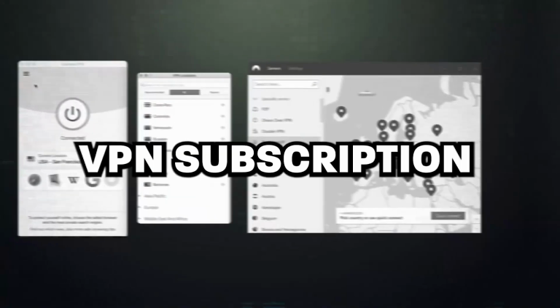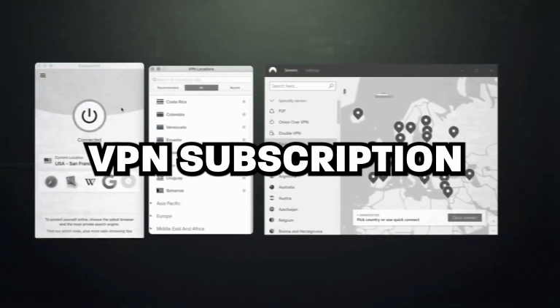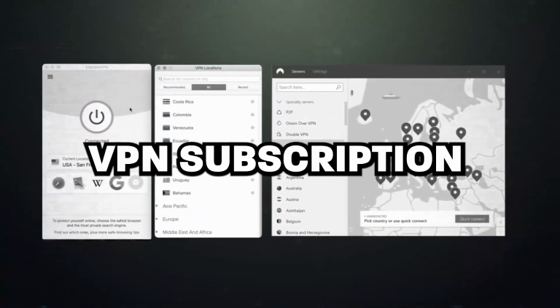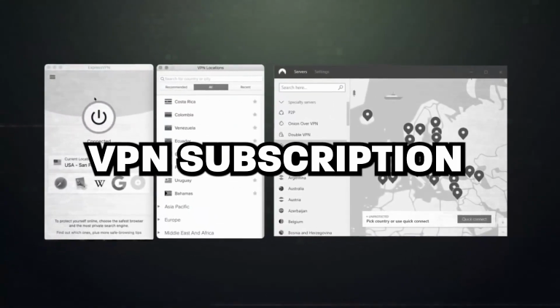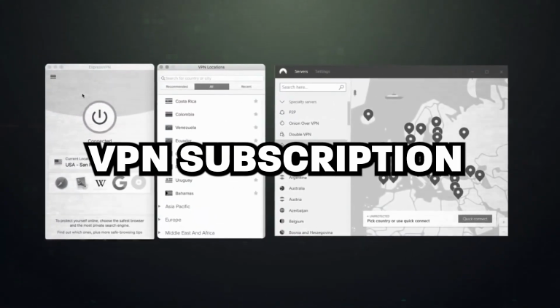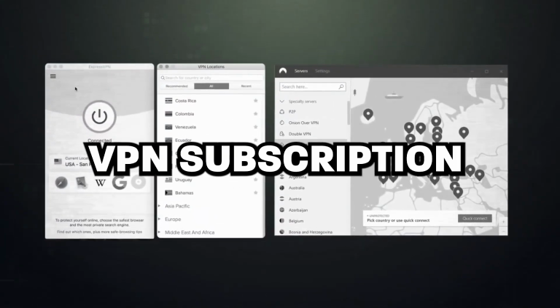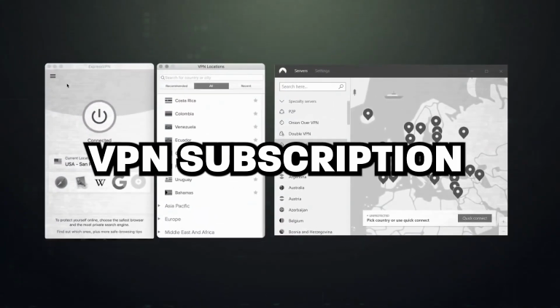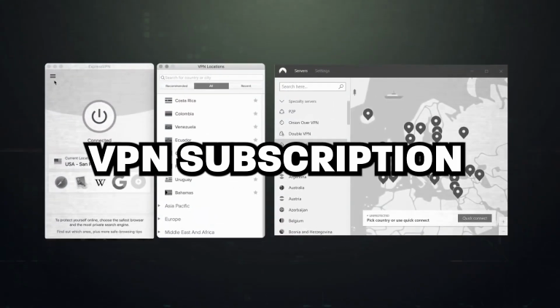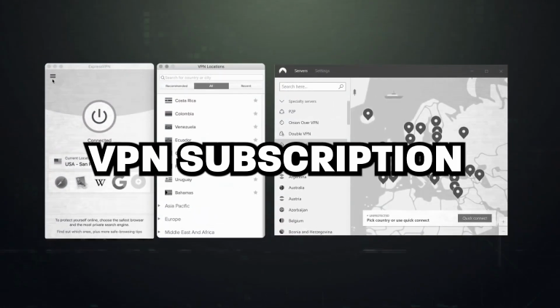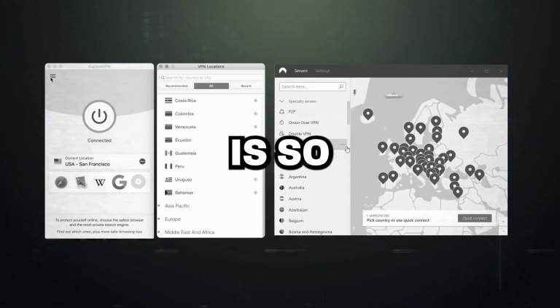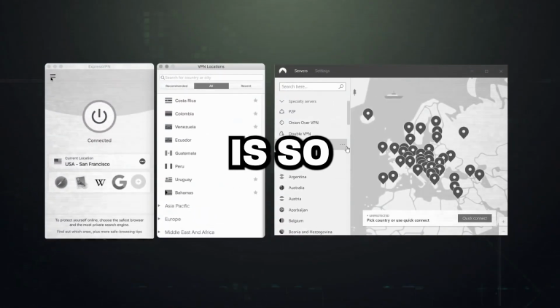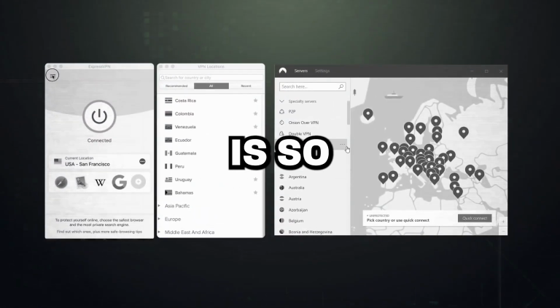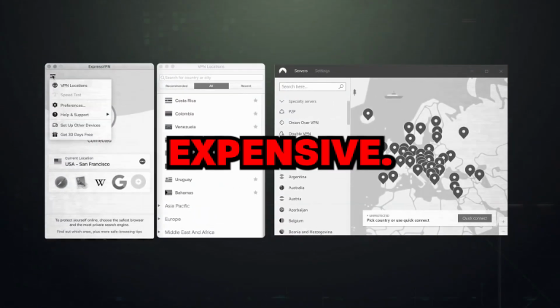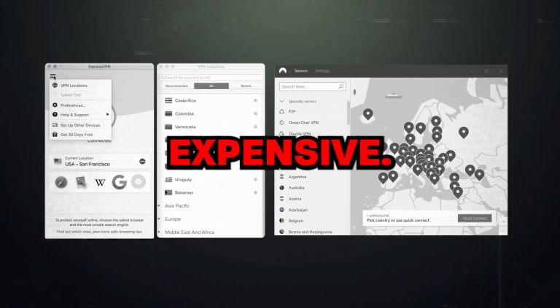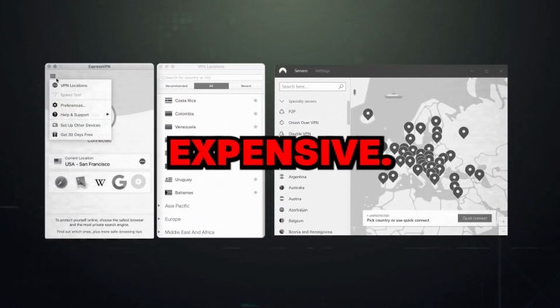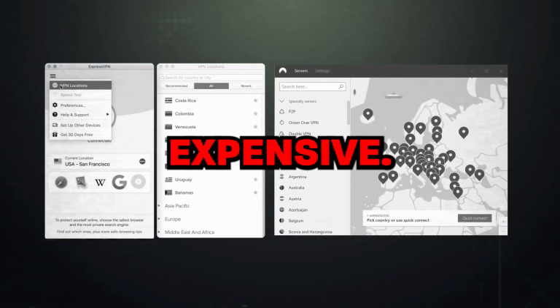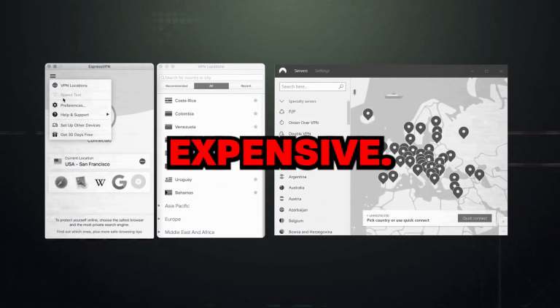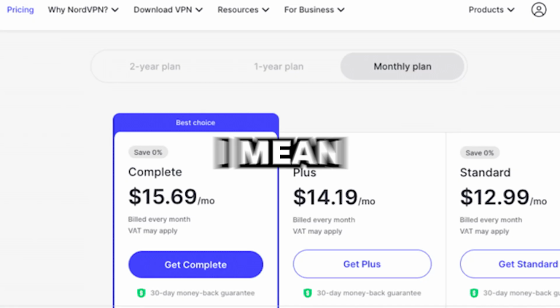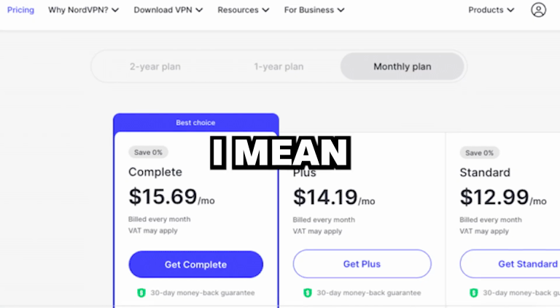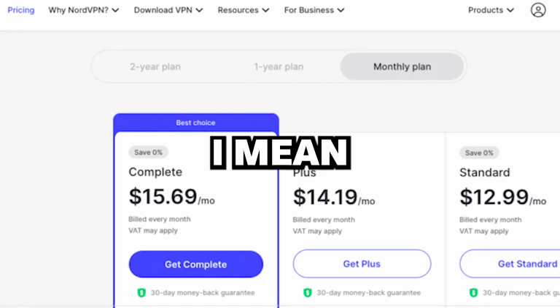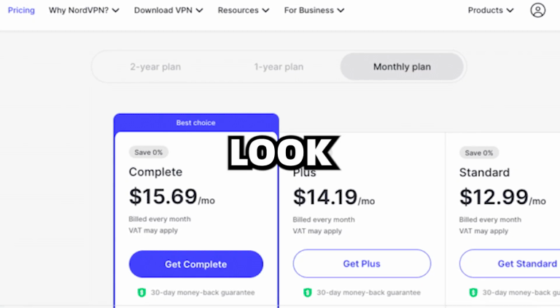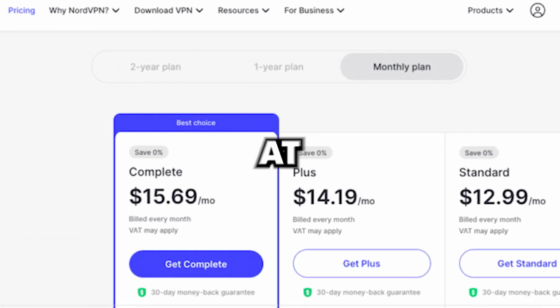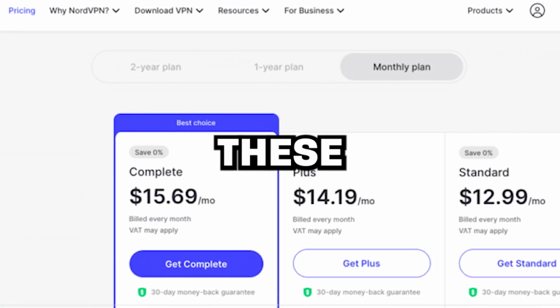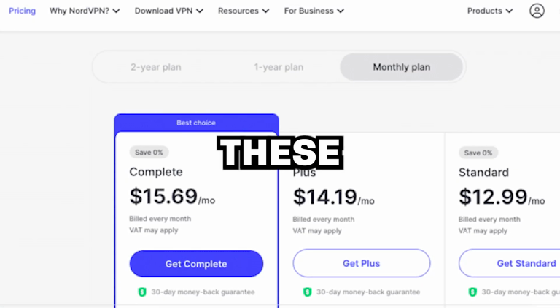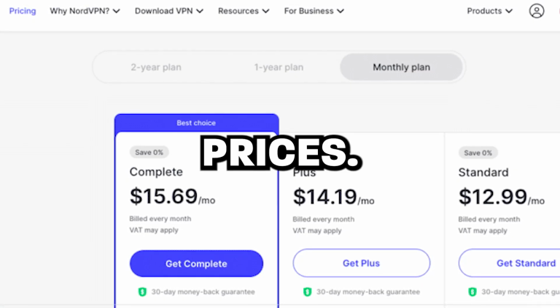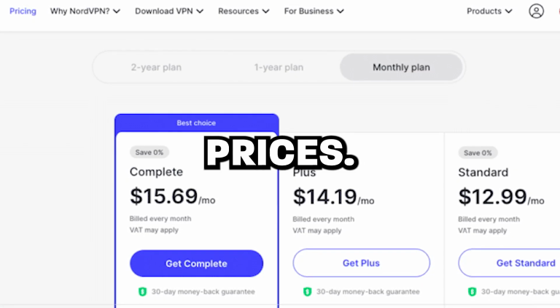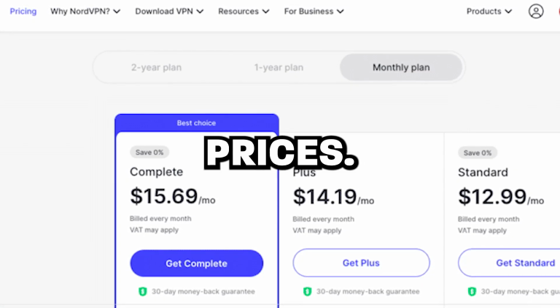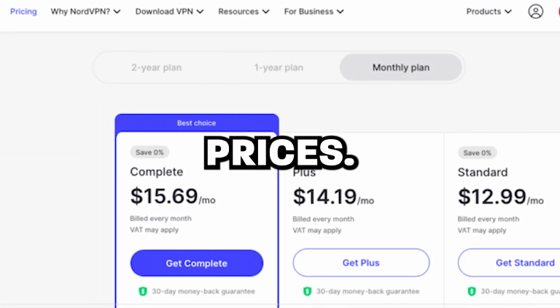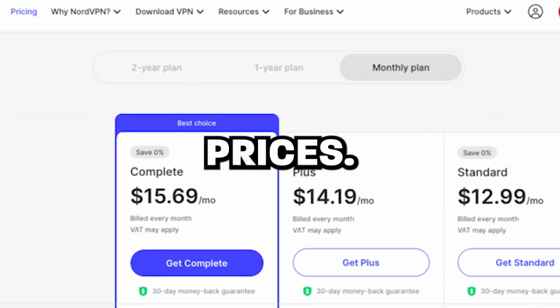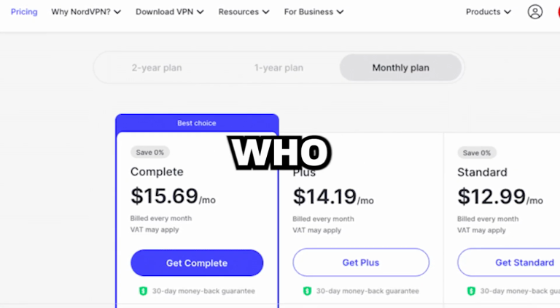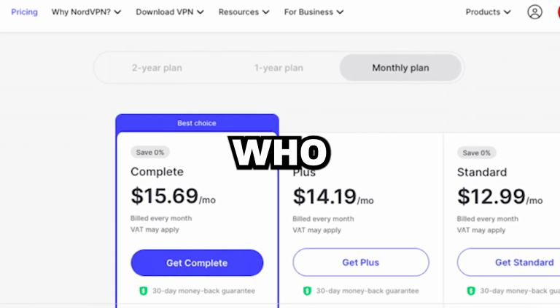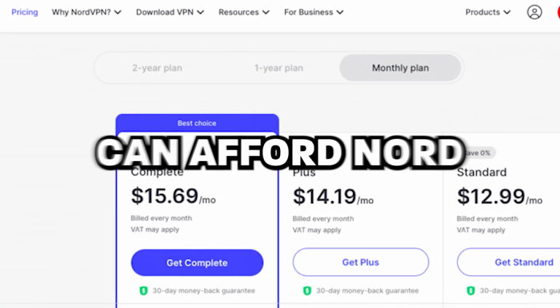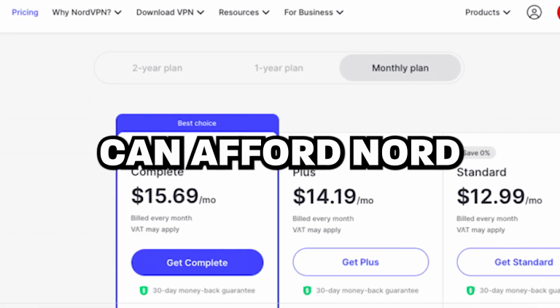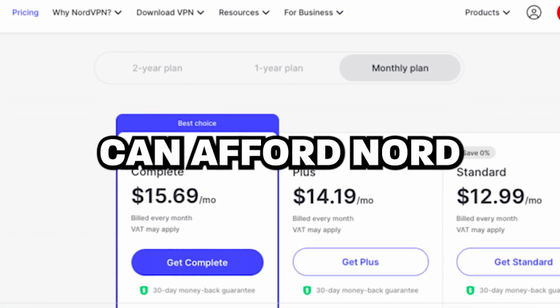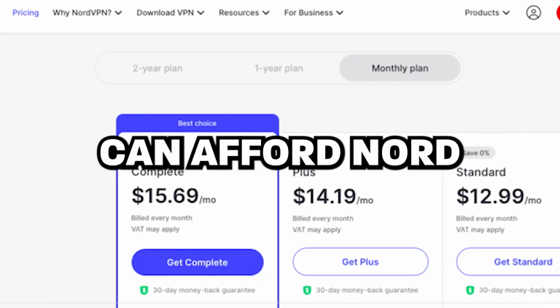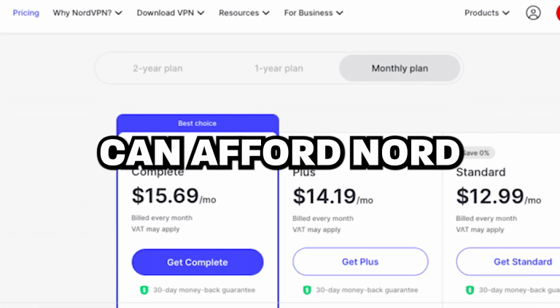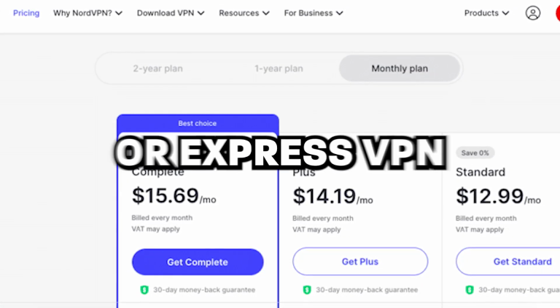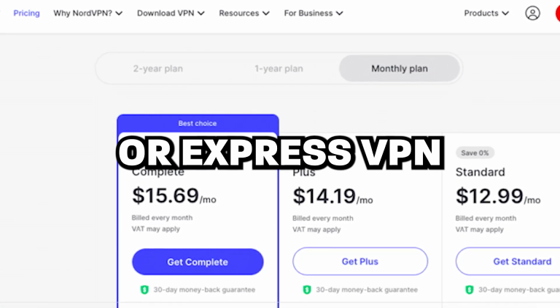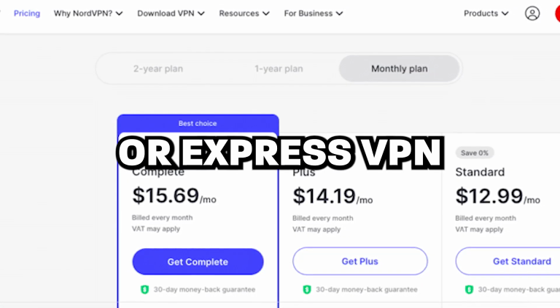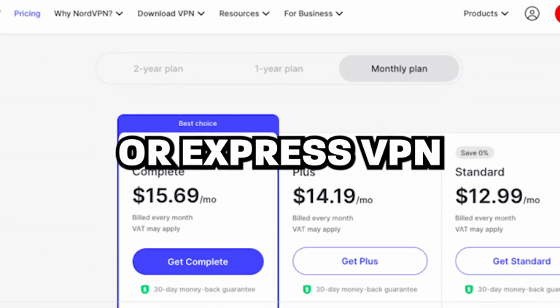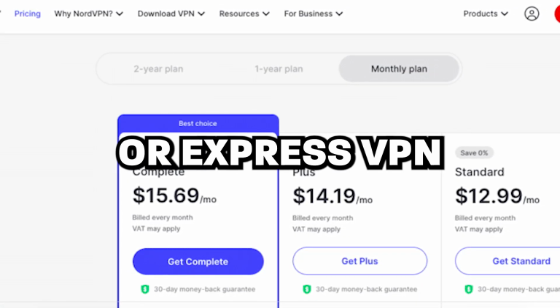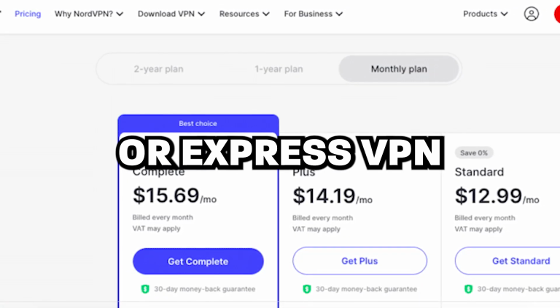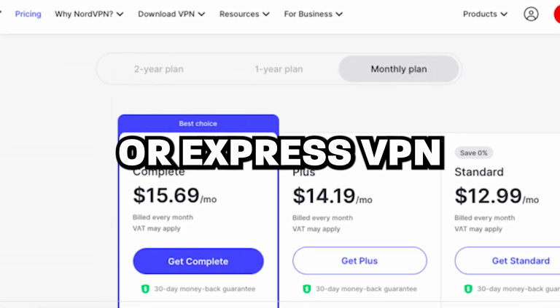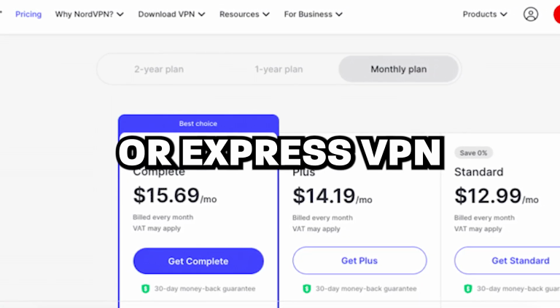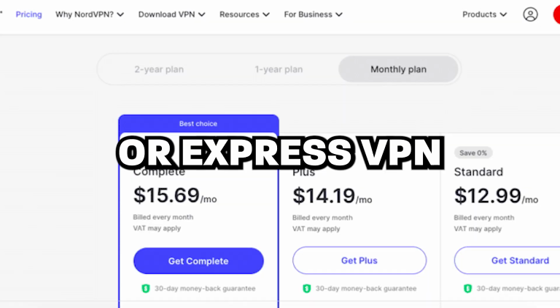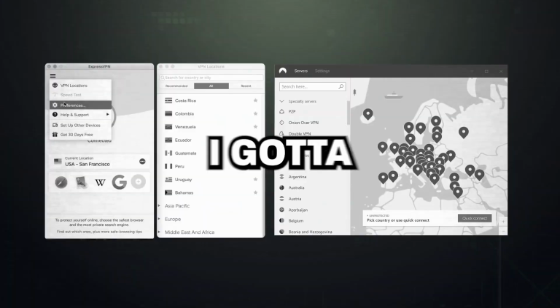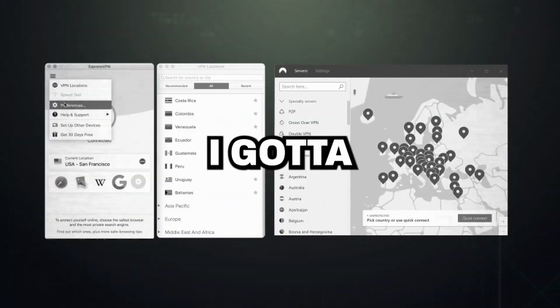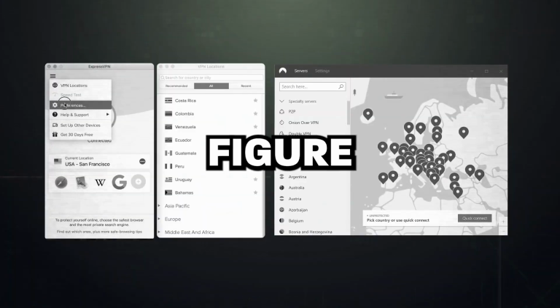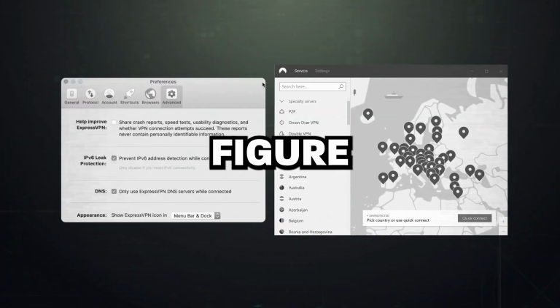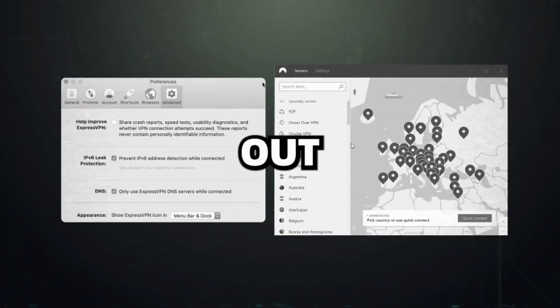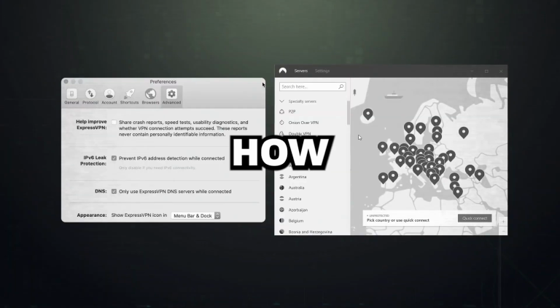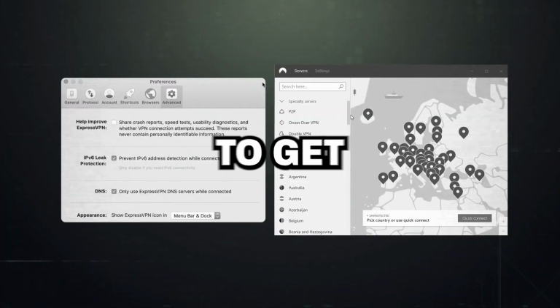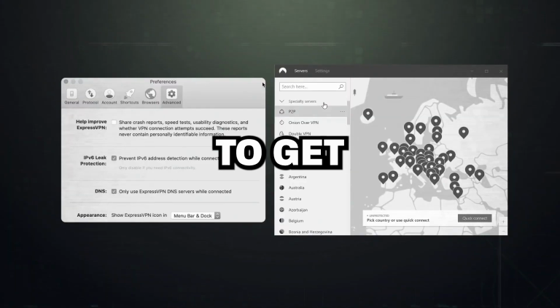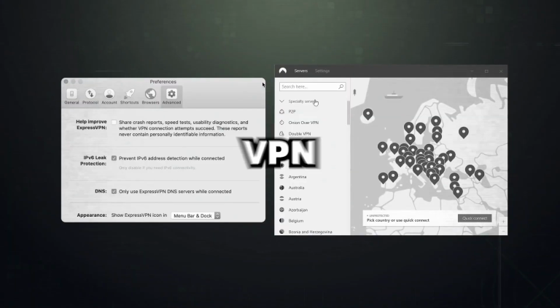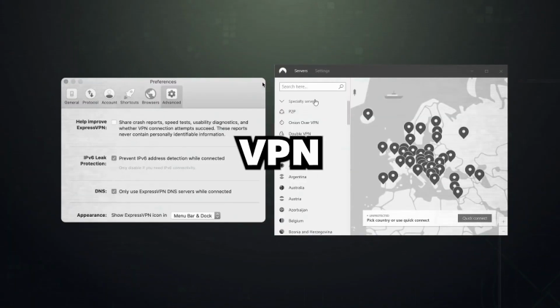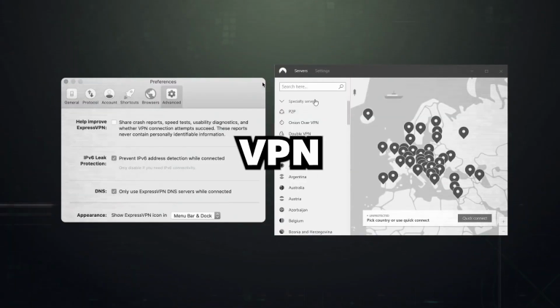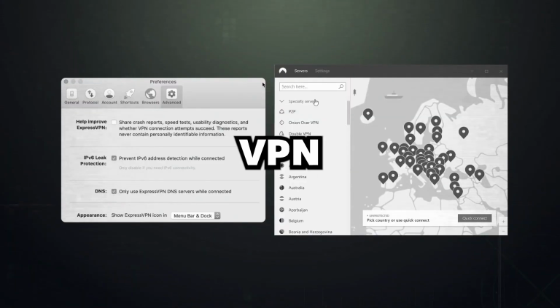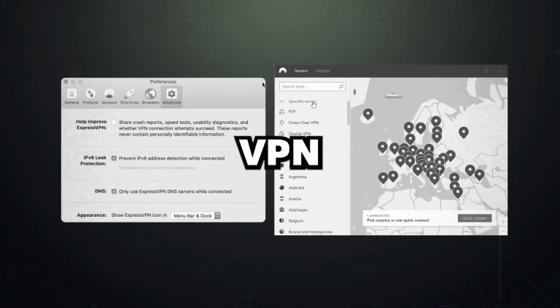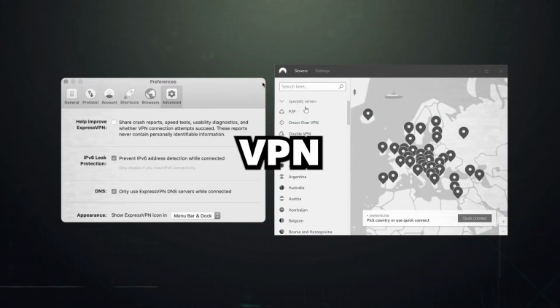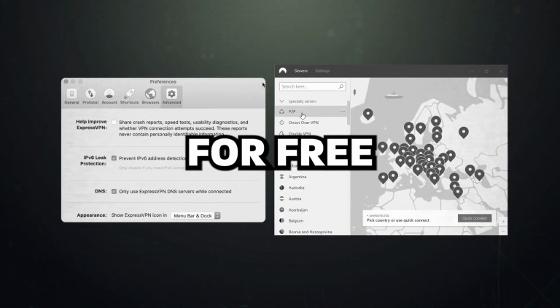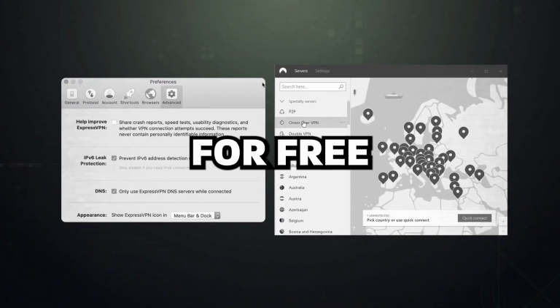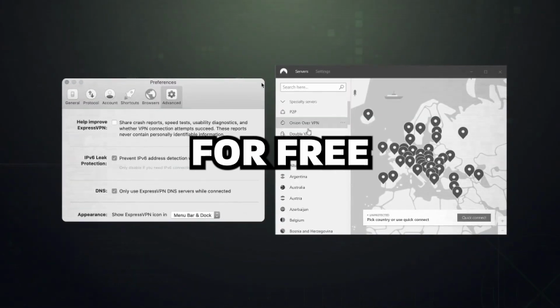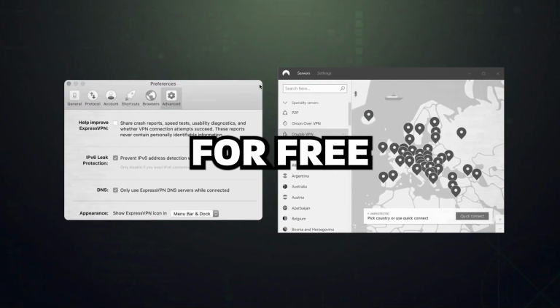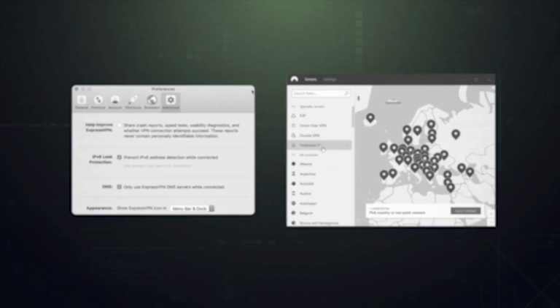VPN subscriptions are so expensive. Look at these prices — who can afford NordVPN or ExpressVPN? I've gotta figure out how to get a VPN for free.